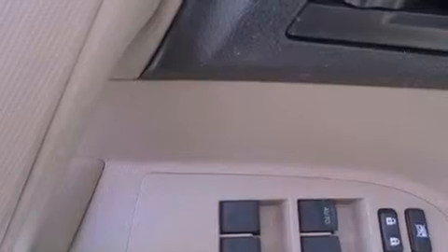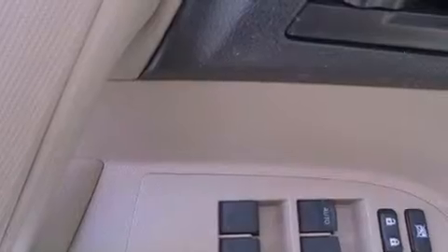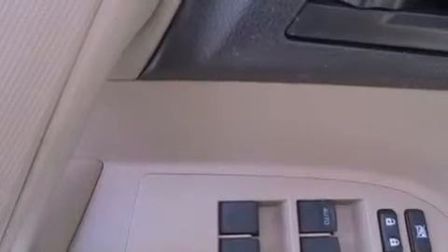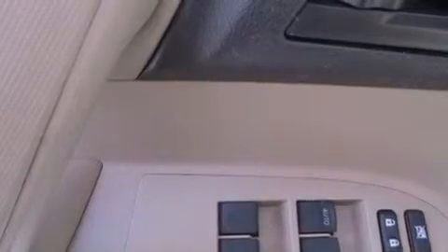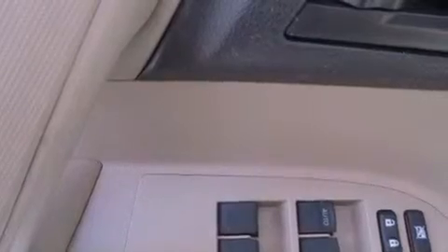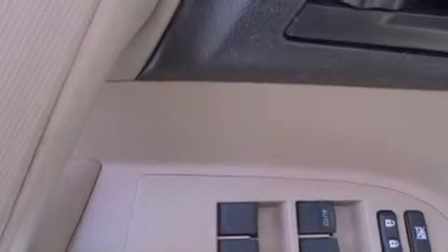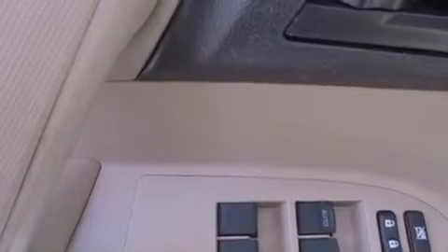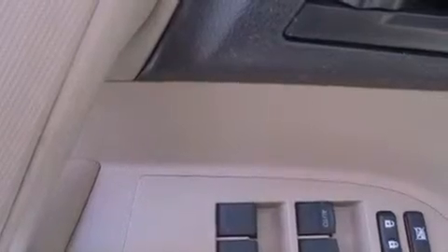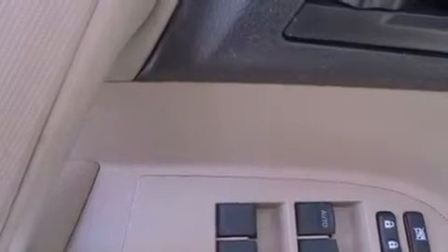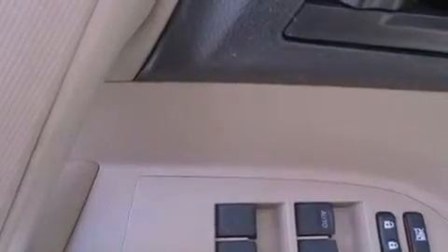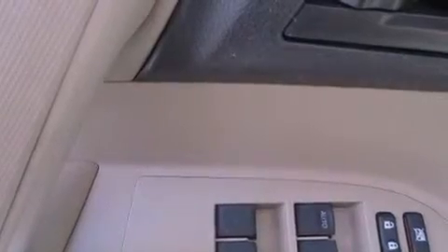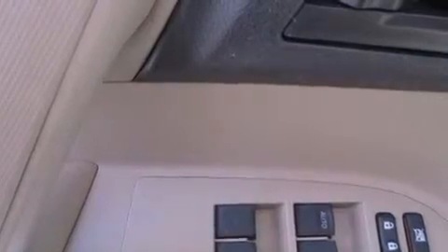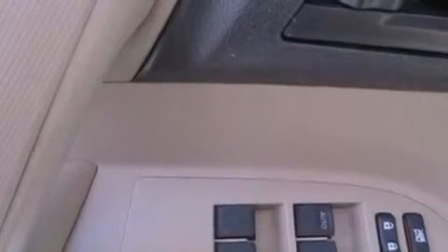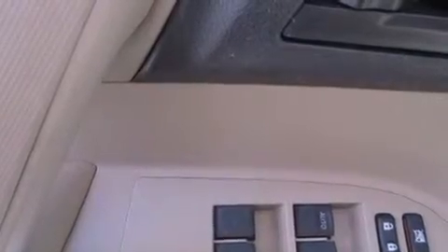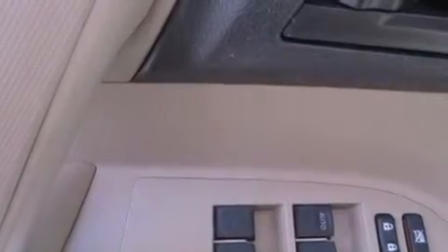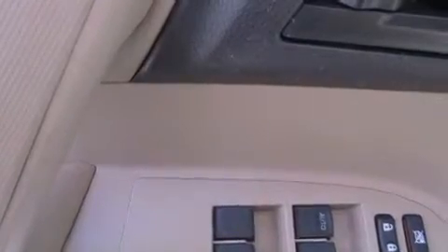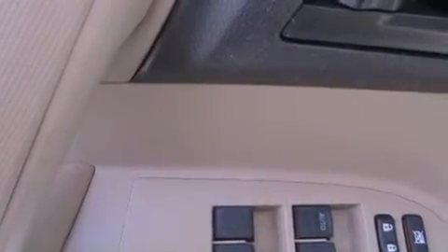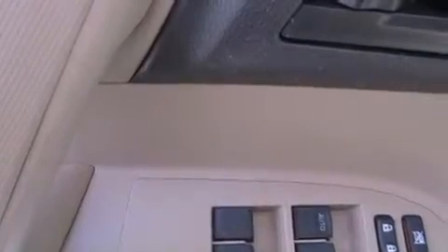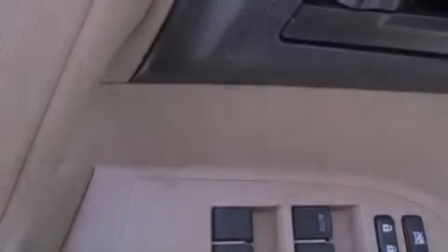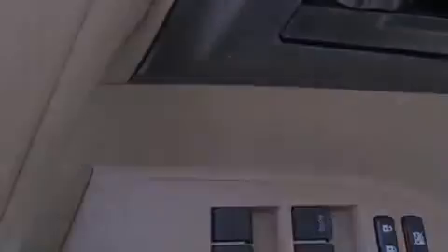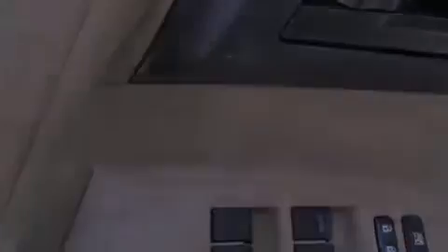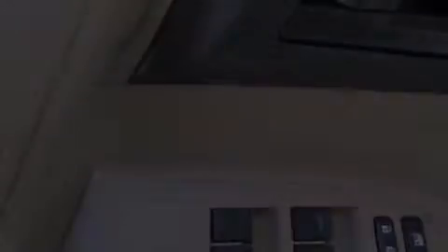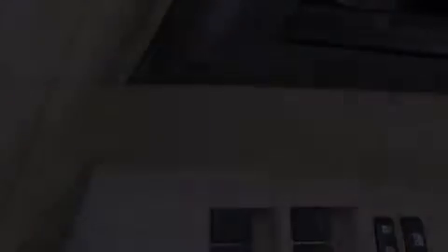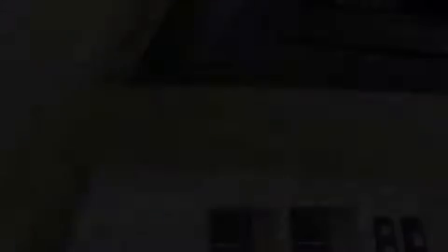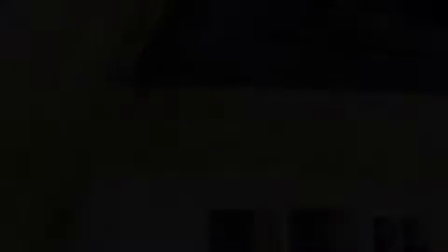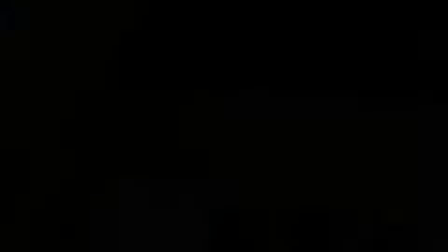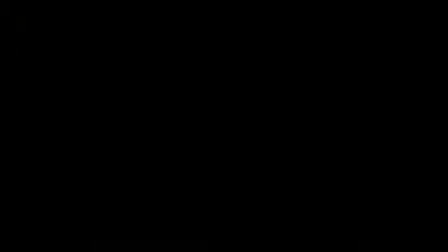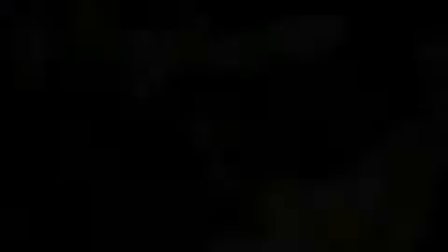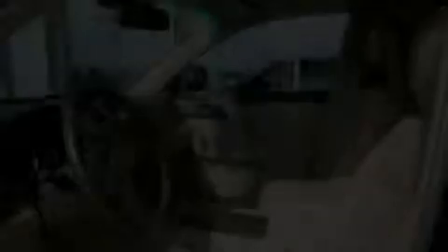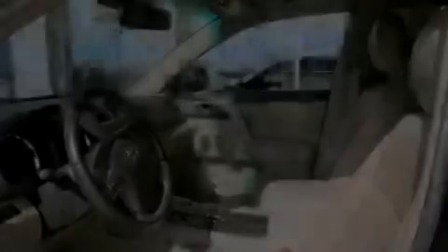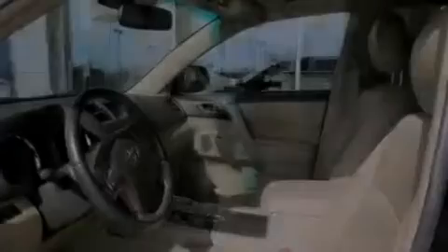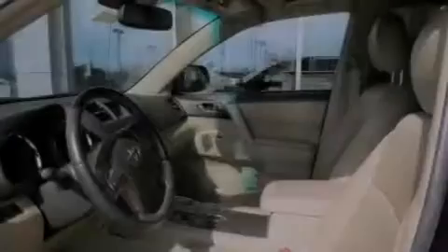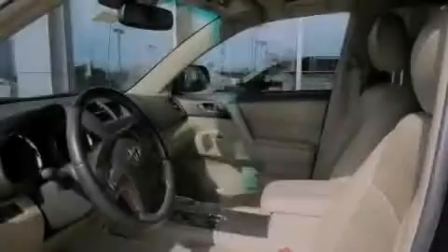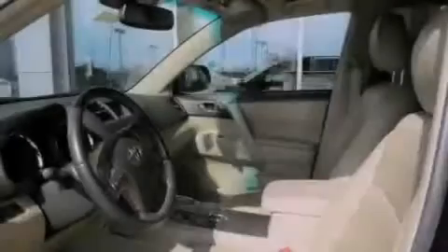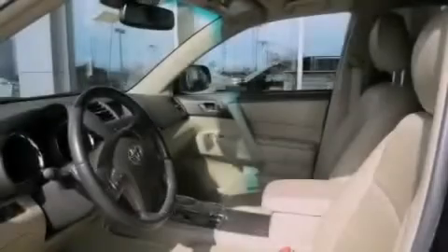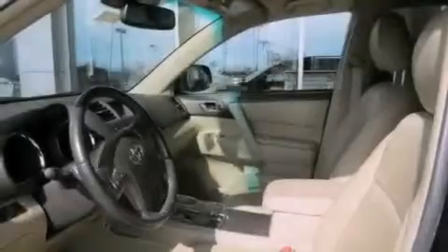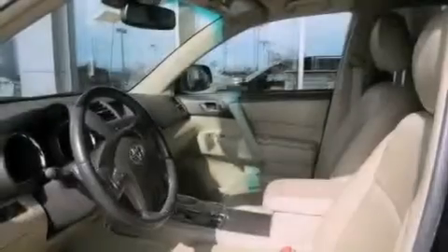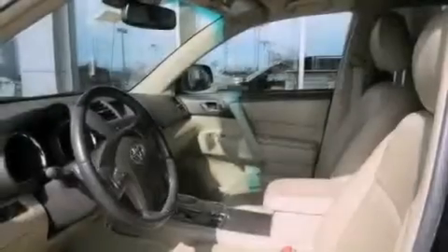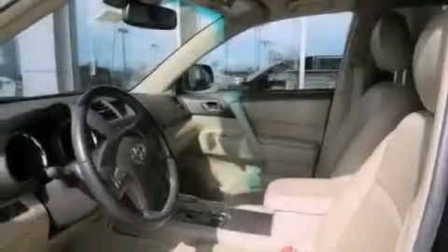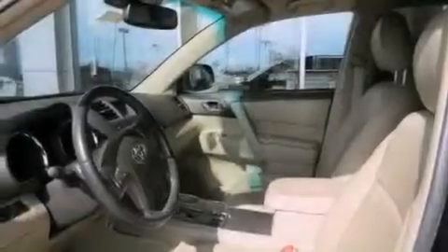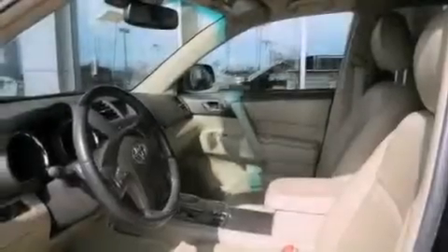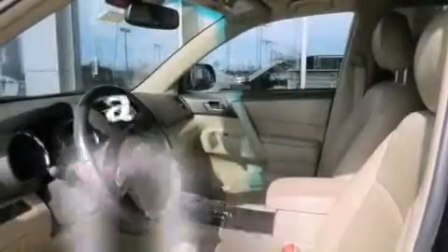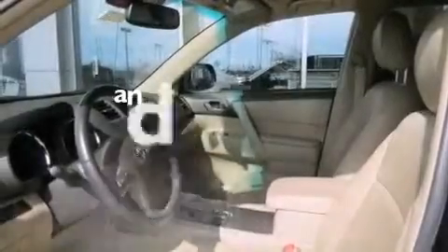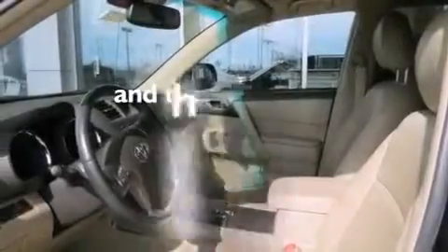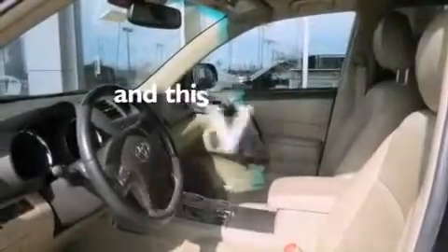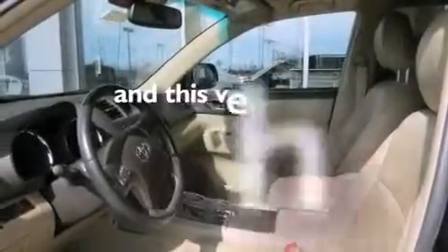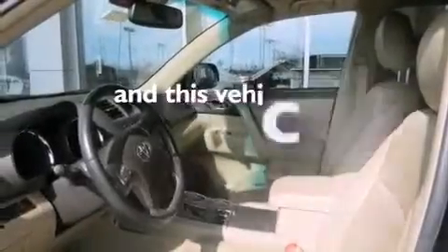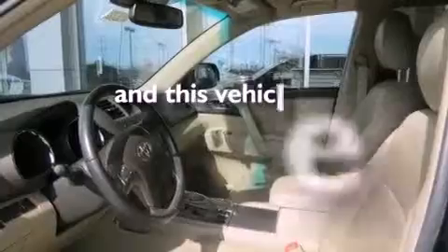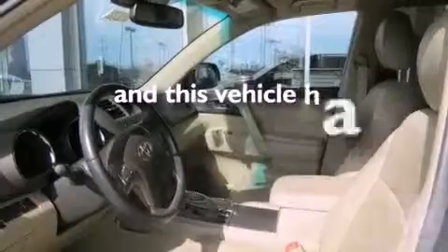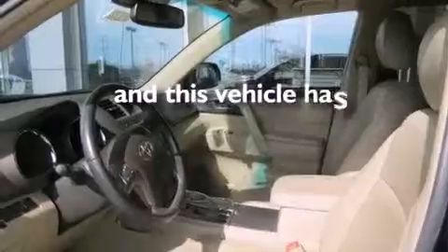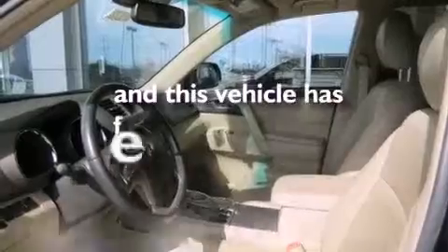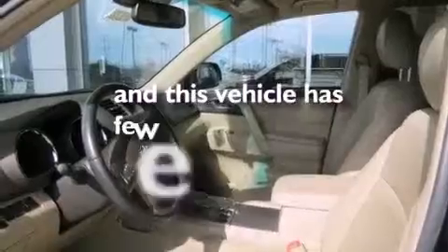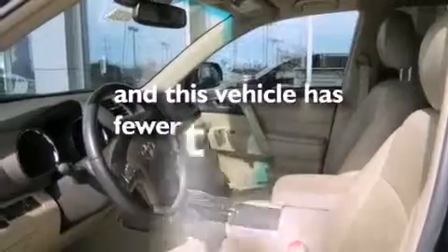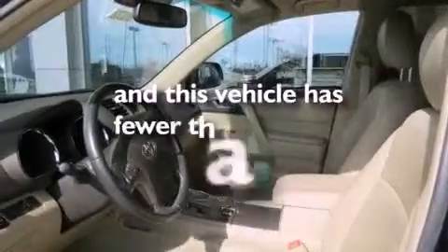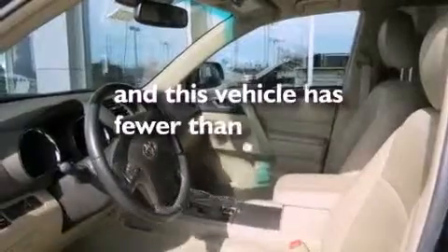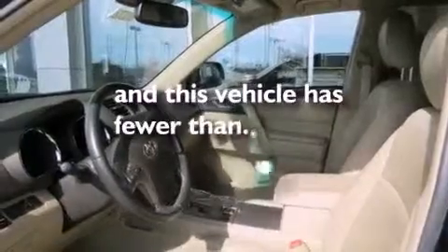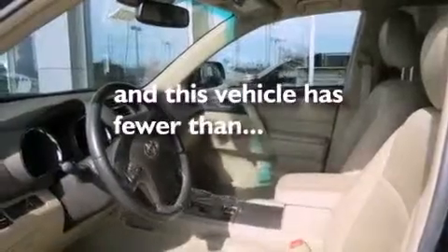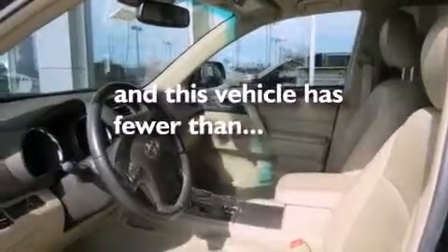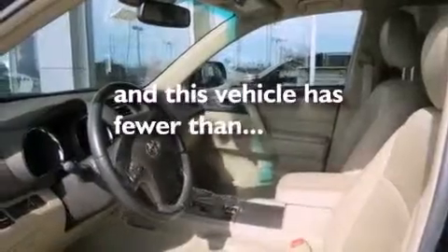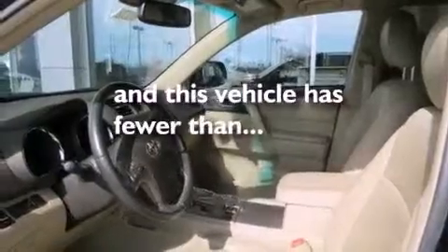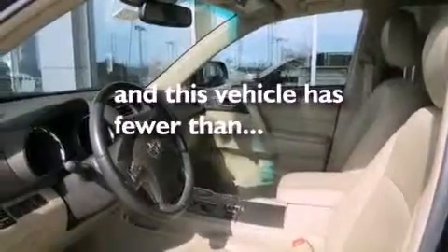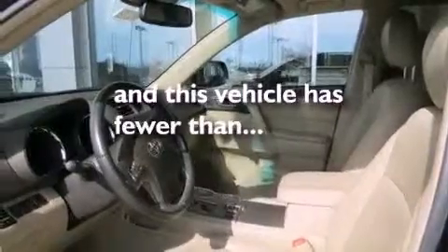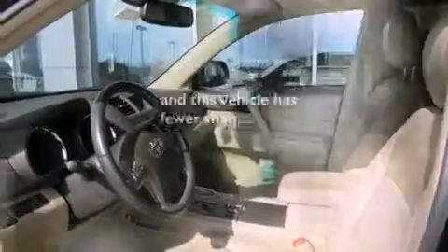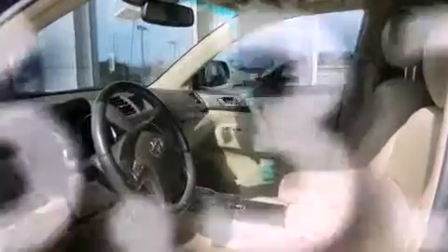Additional features include an anti-lock braking system, a rear window defroster, and this vehicle has less than 57,000 miles.